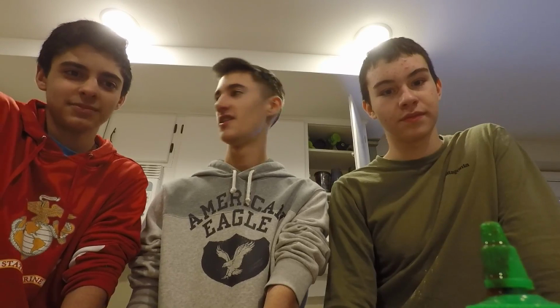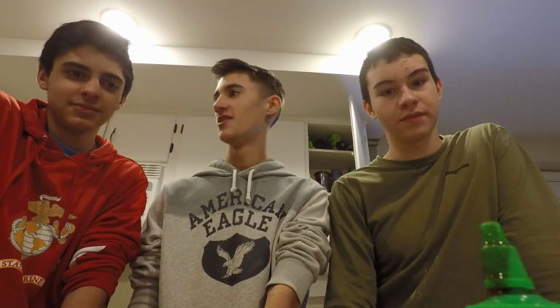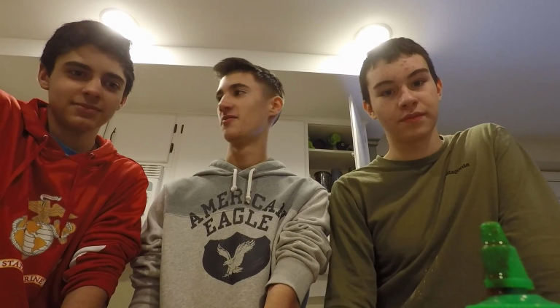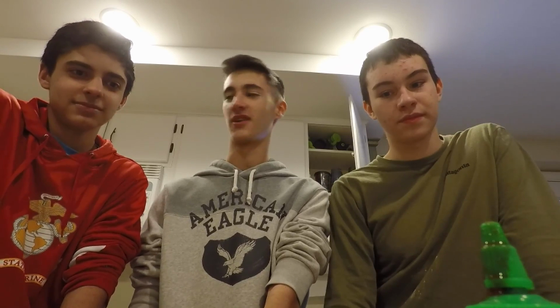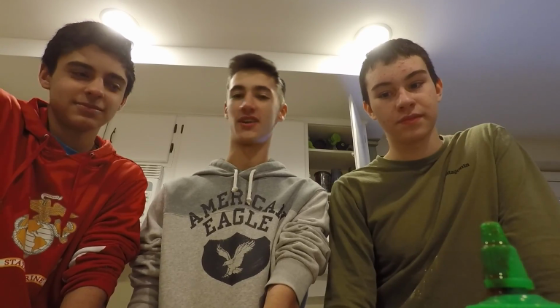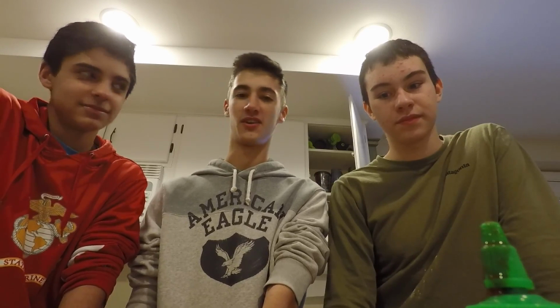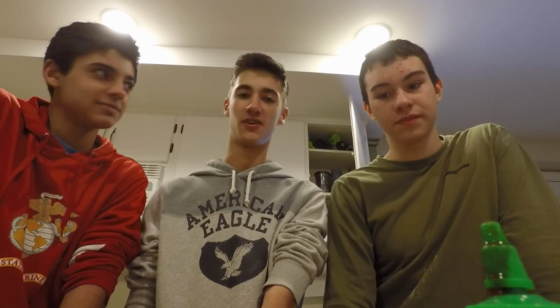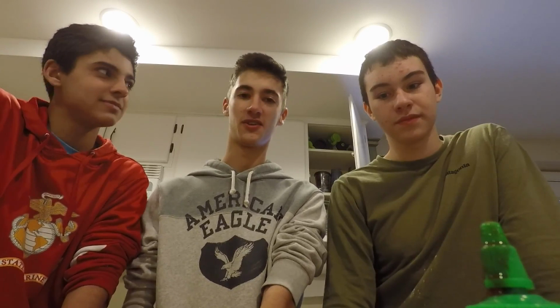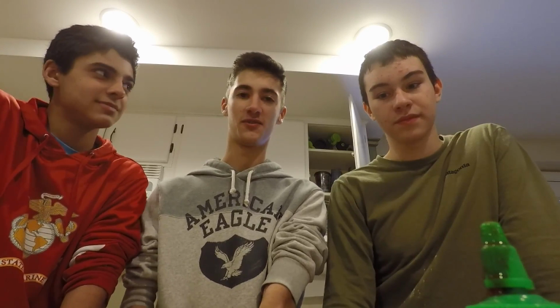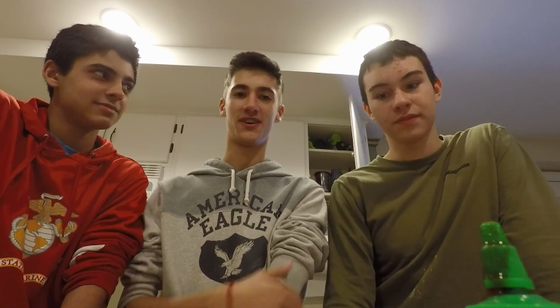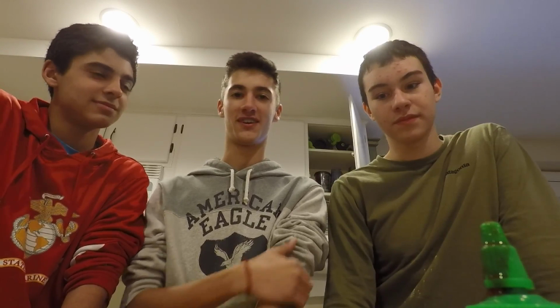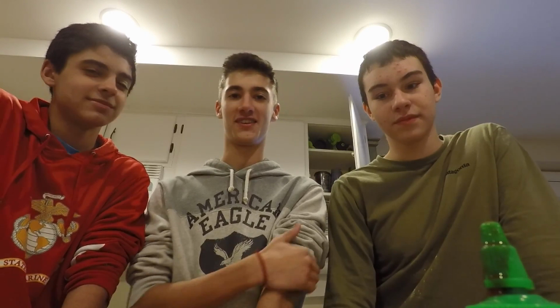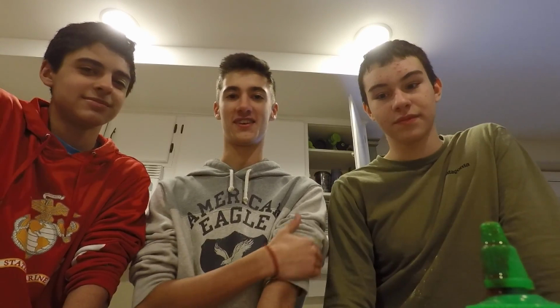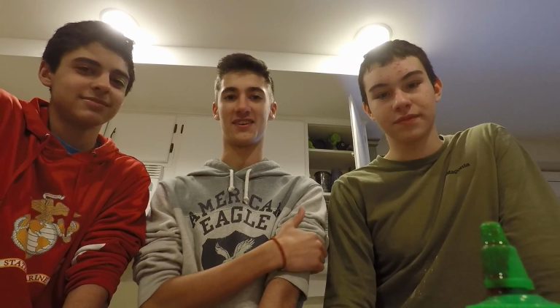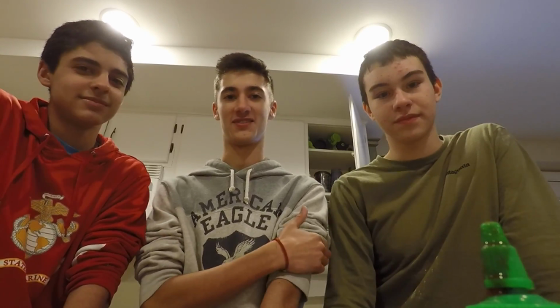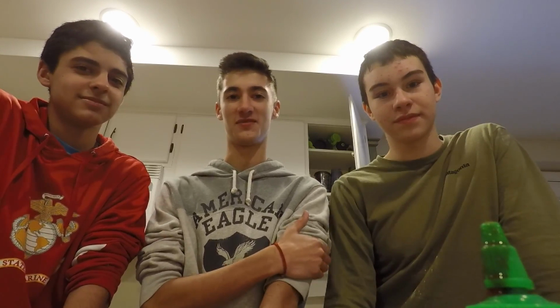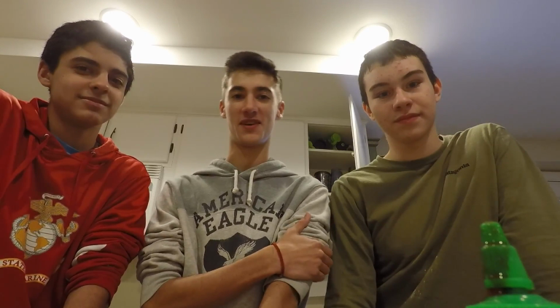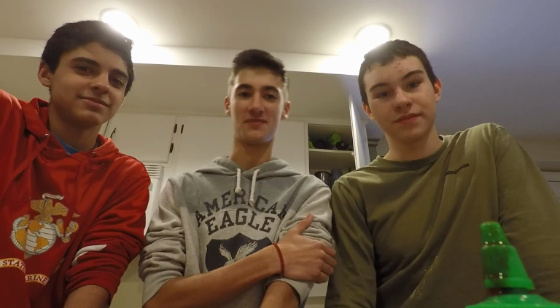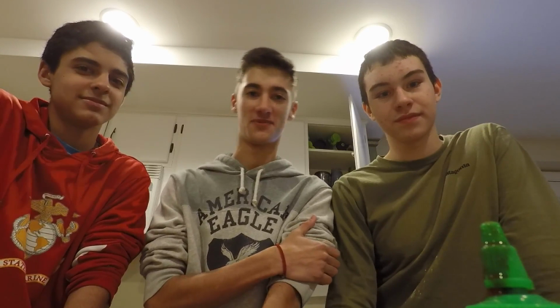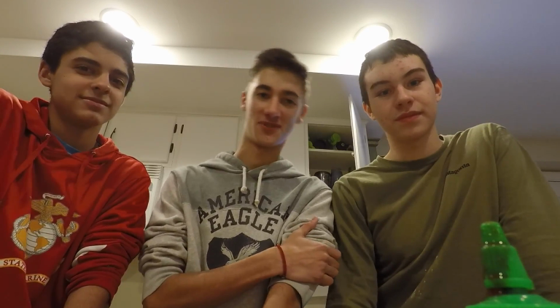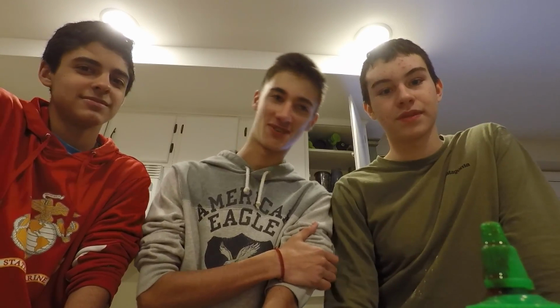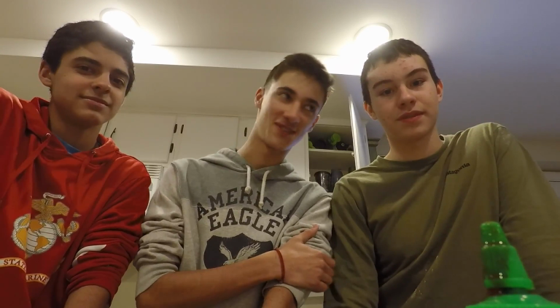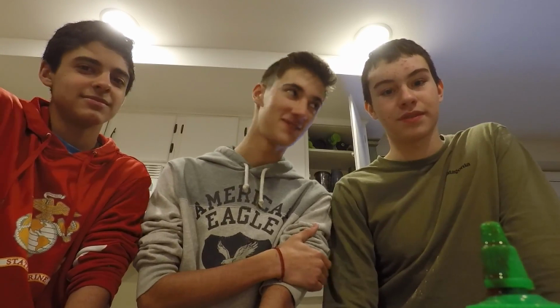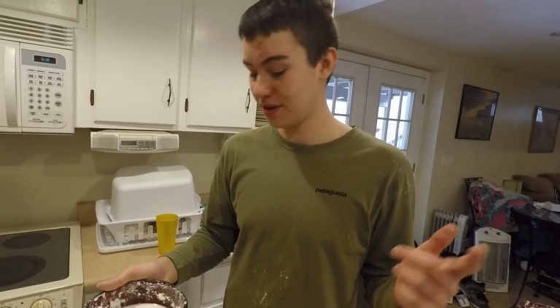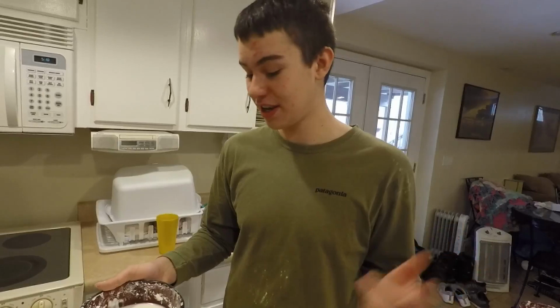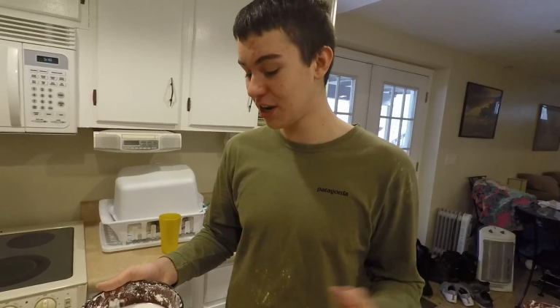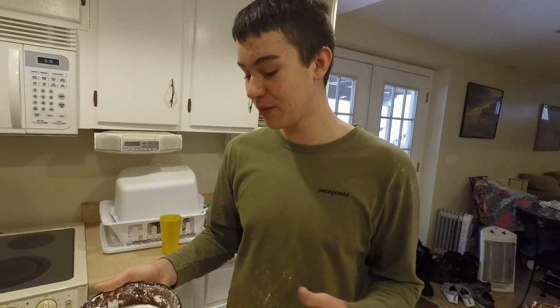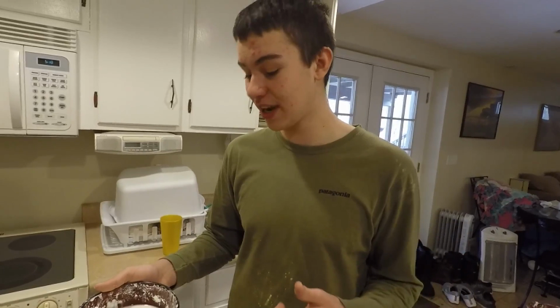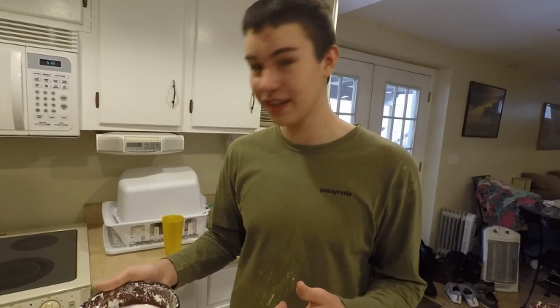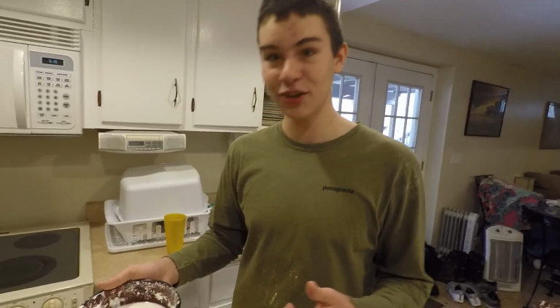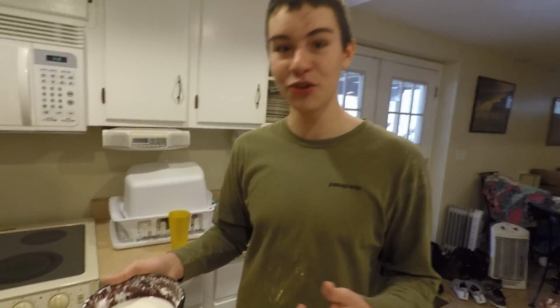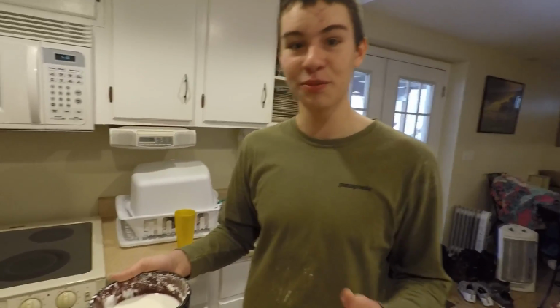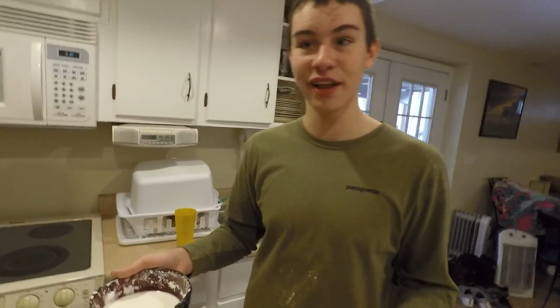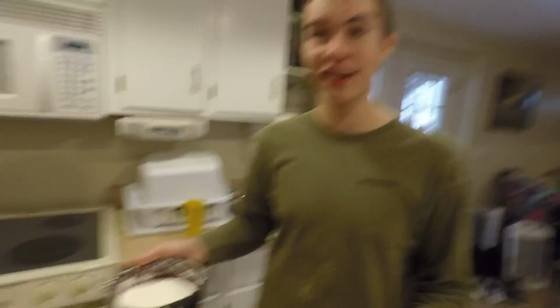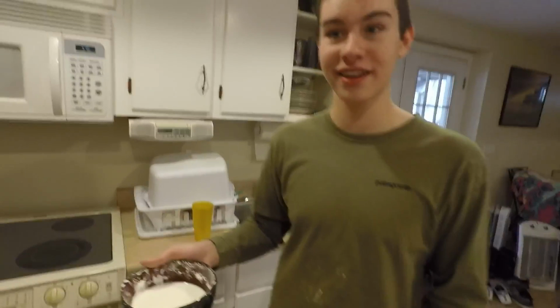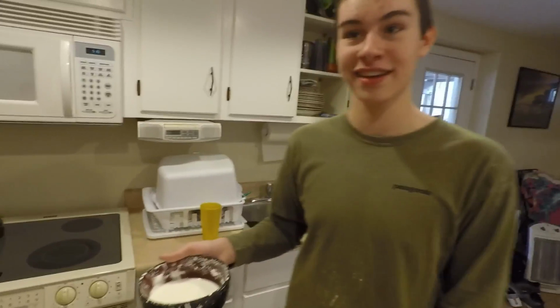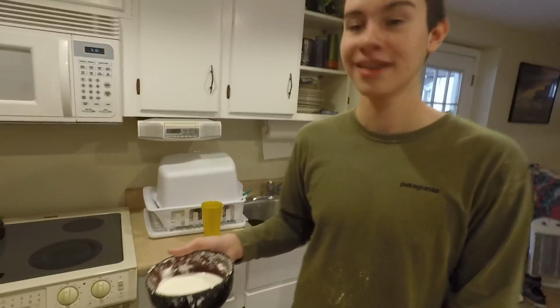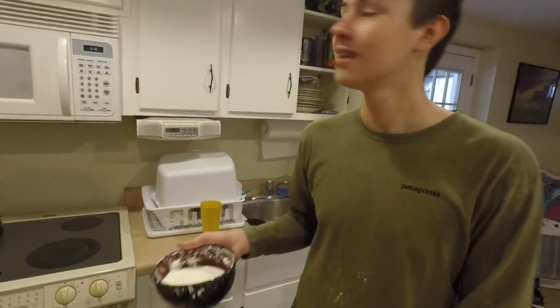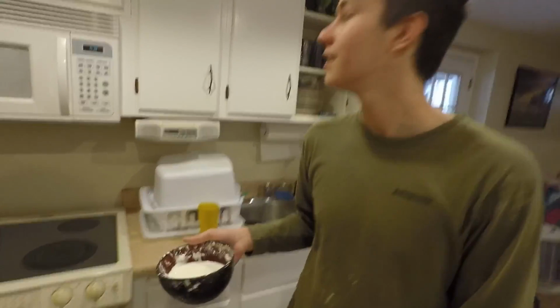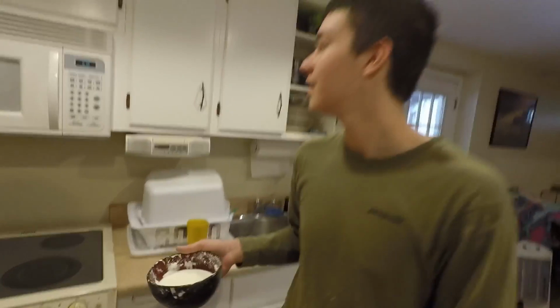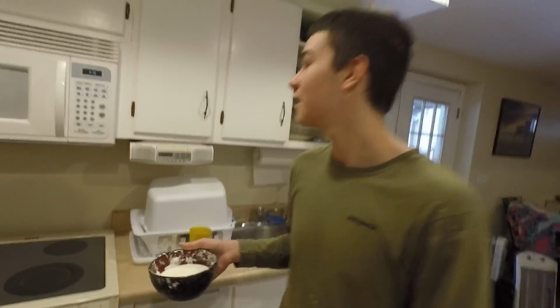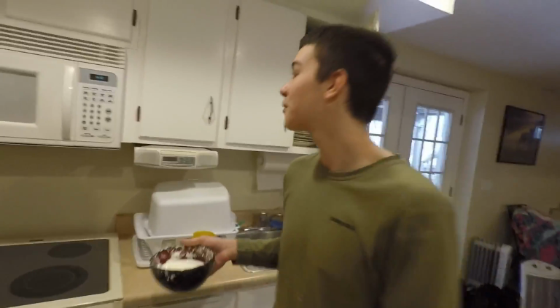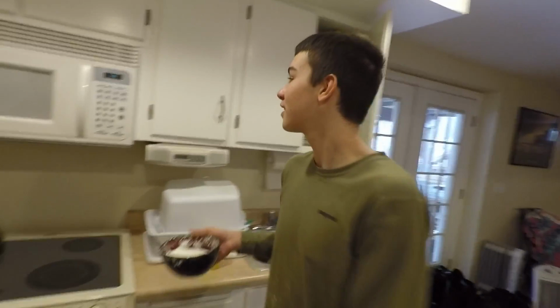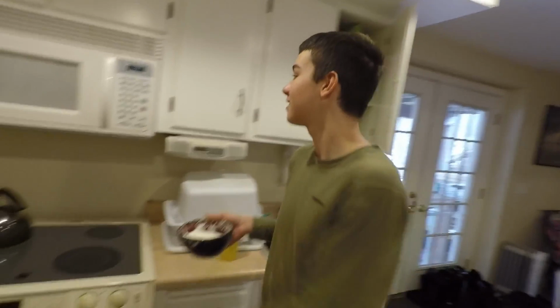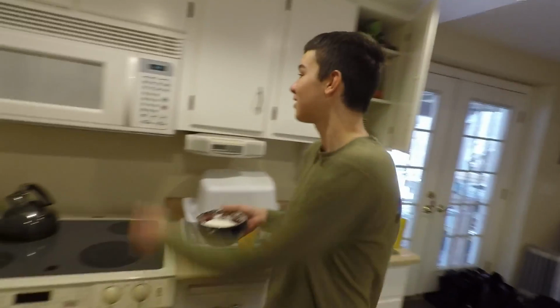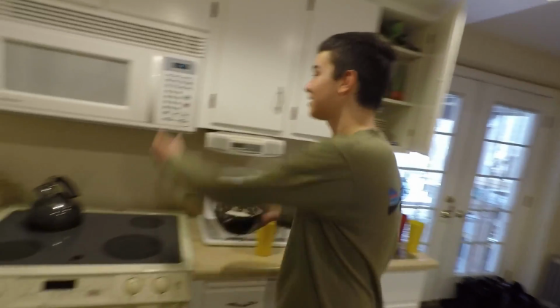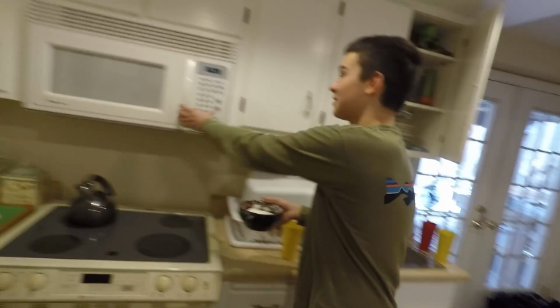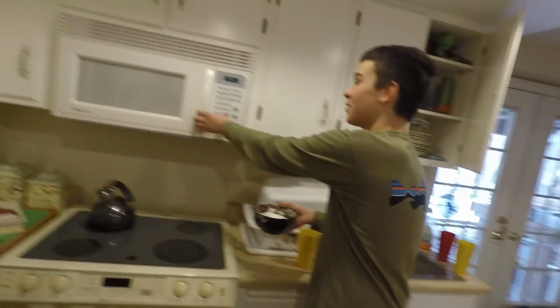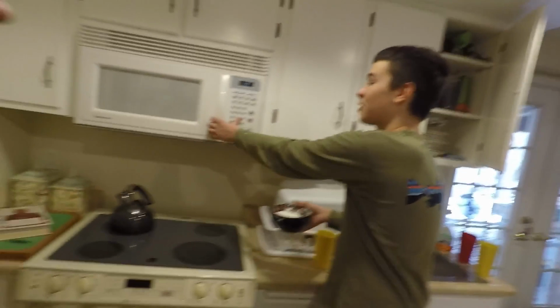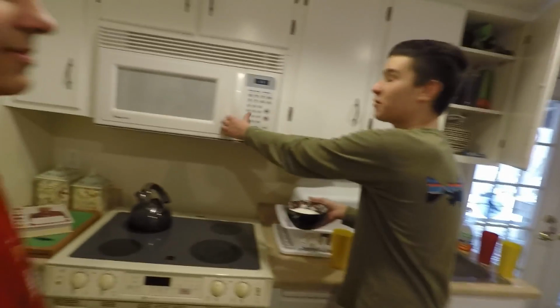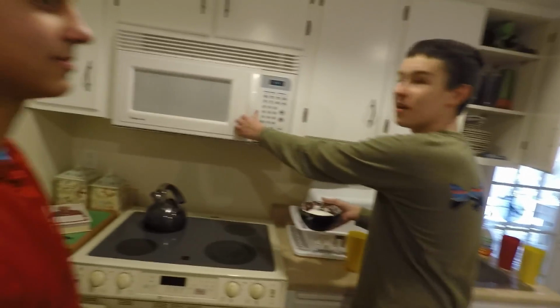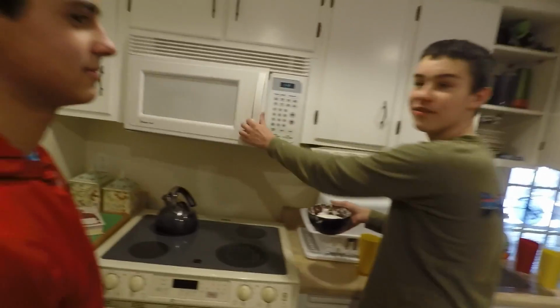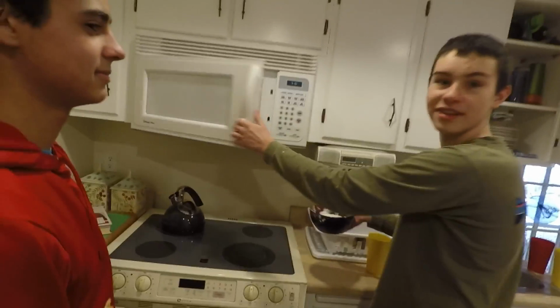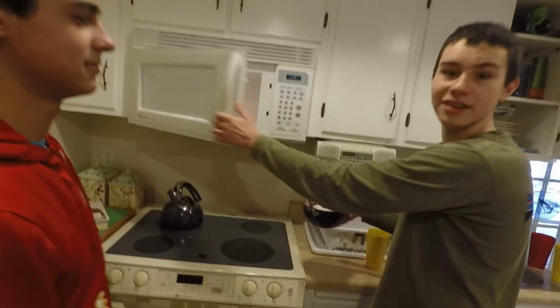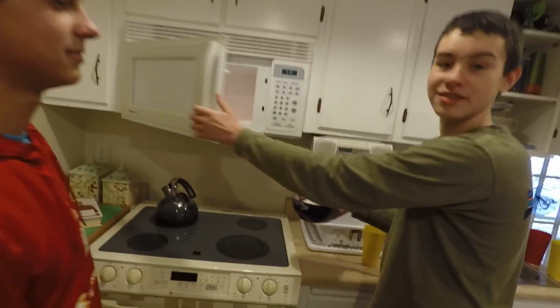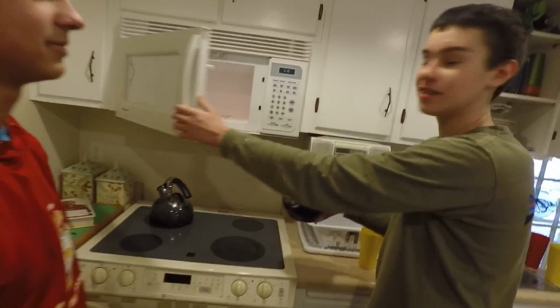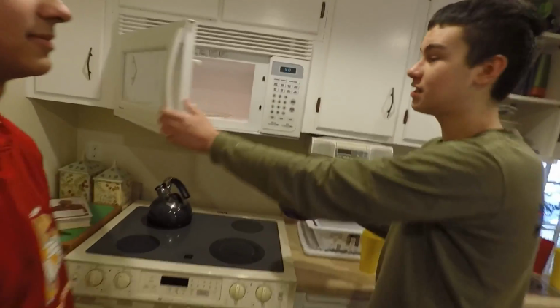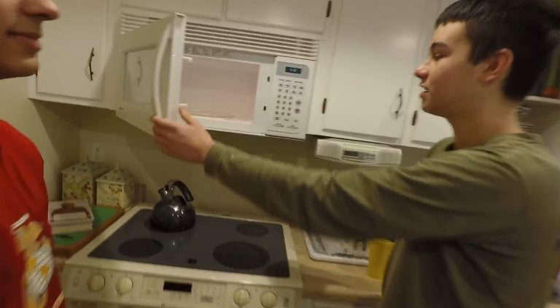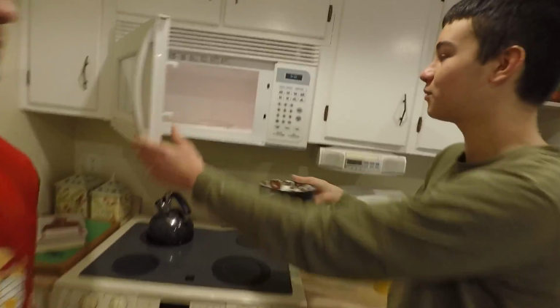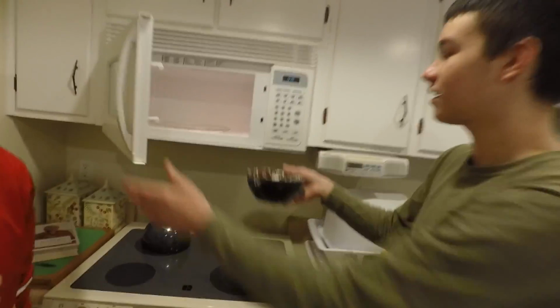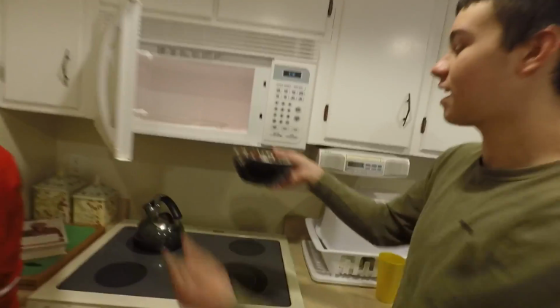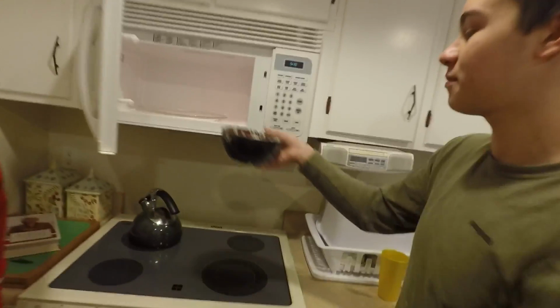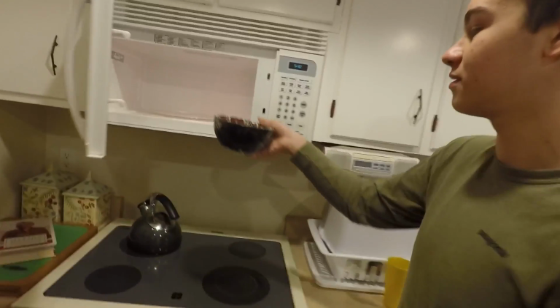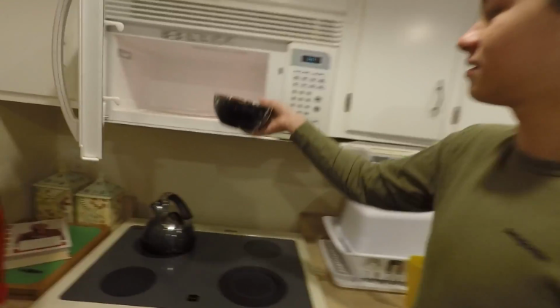We're gonna yellow it and see what happens. Here we got the oobleck, and we're gonna toss it in the microwave and then see what happens.